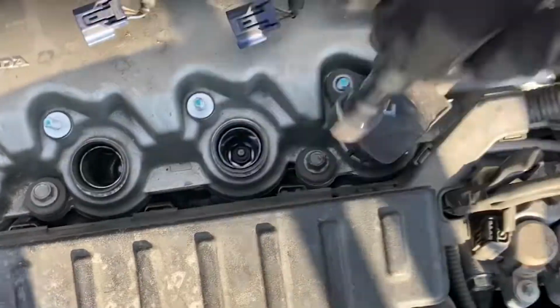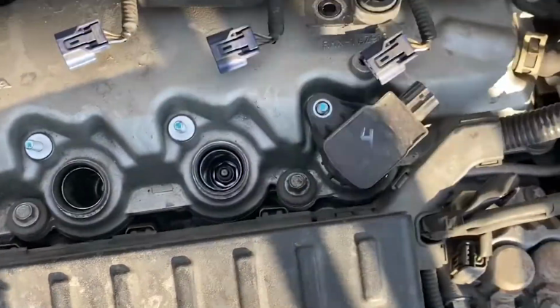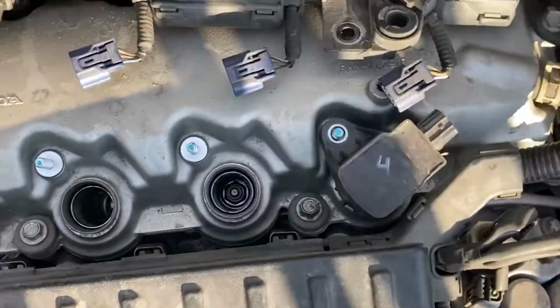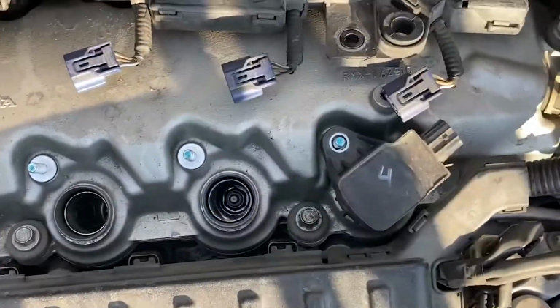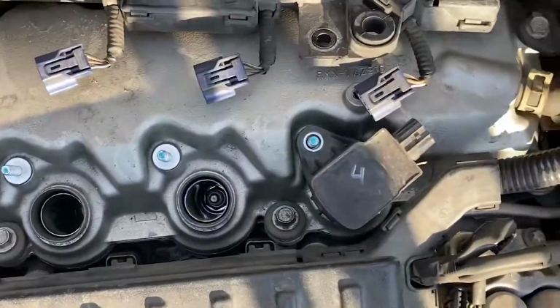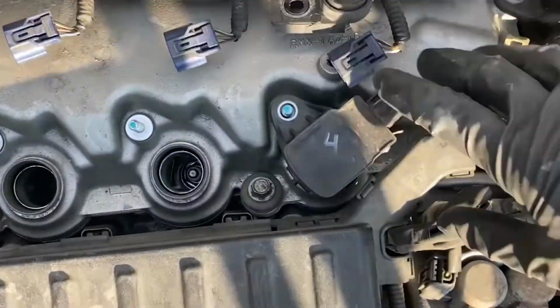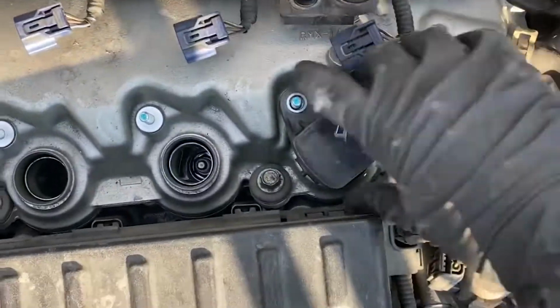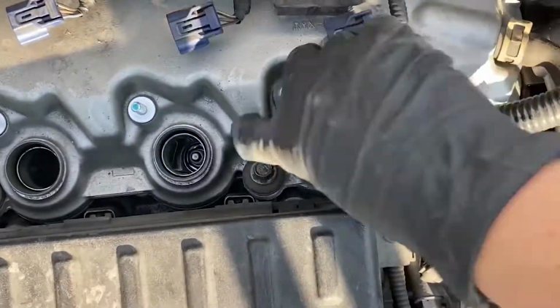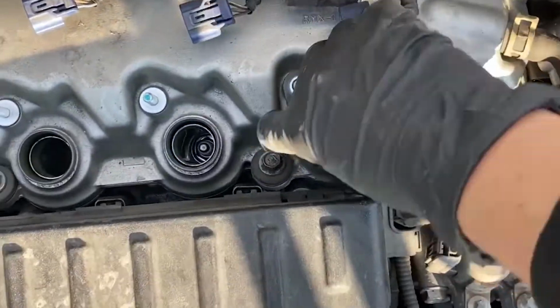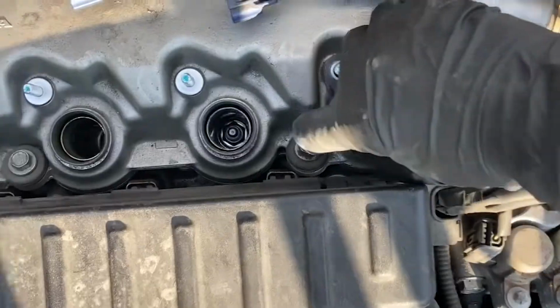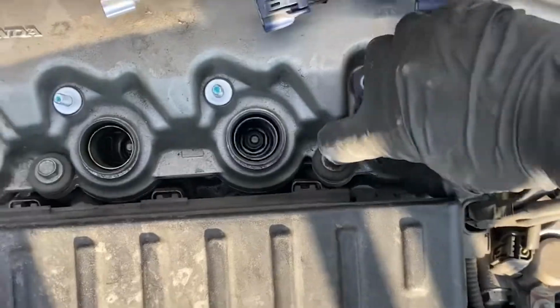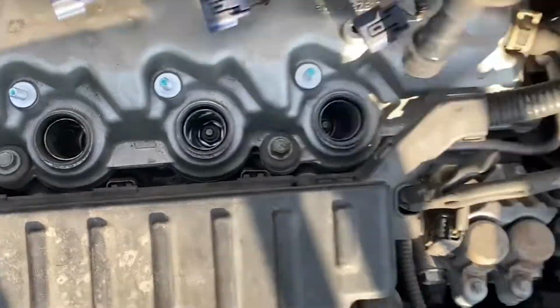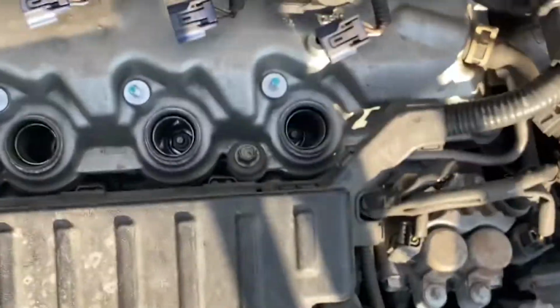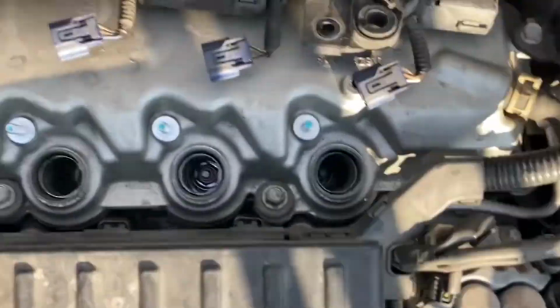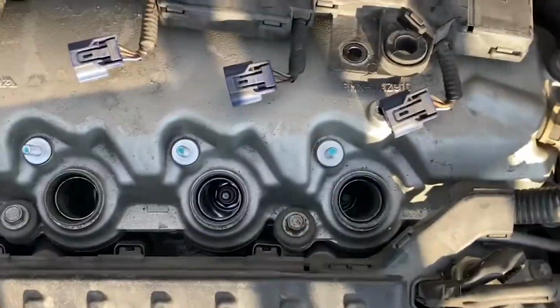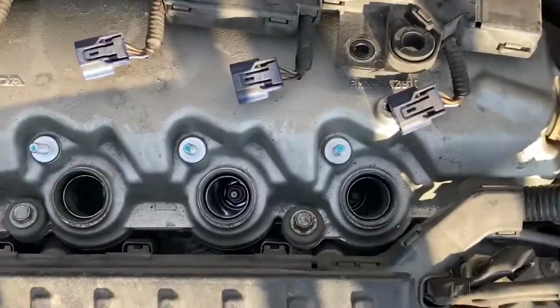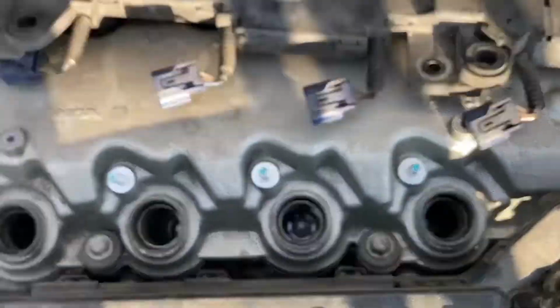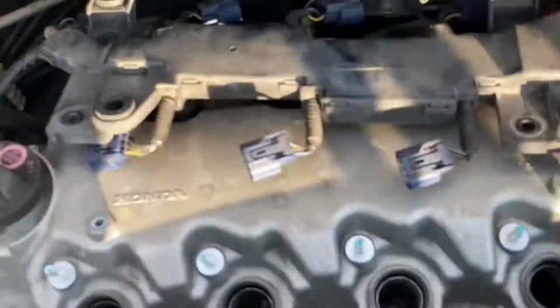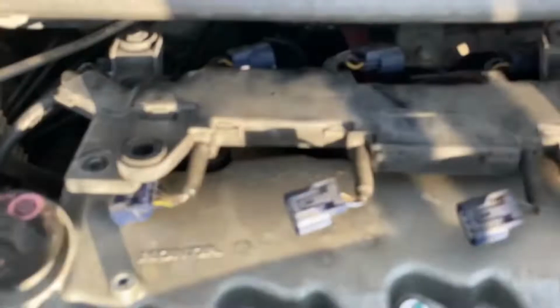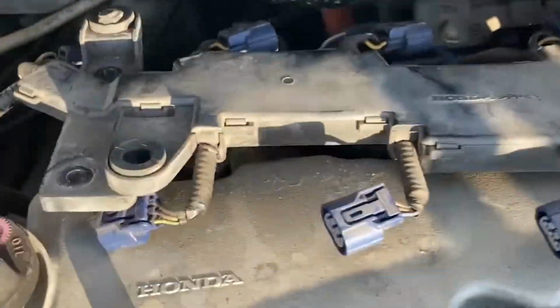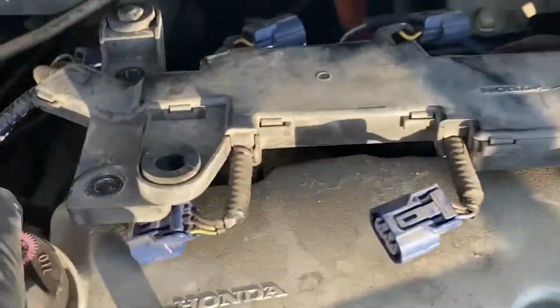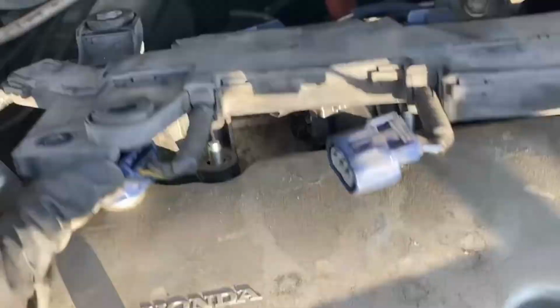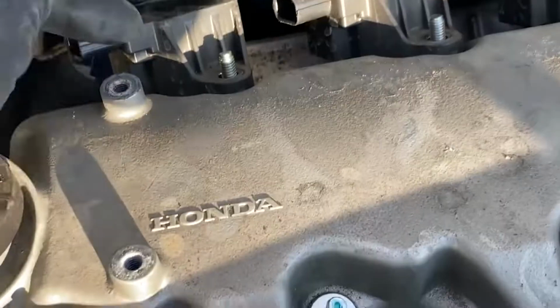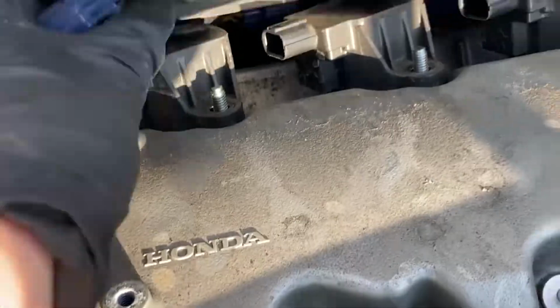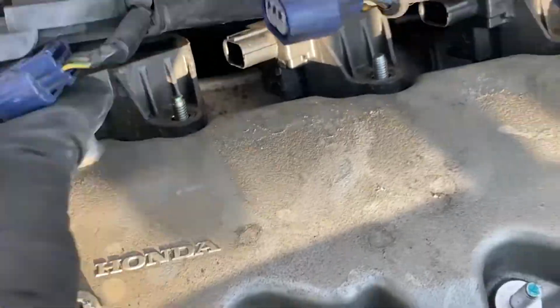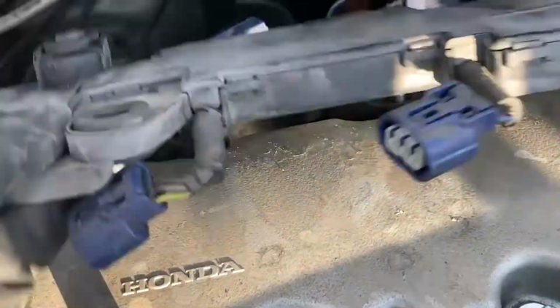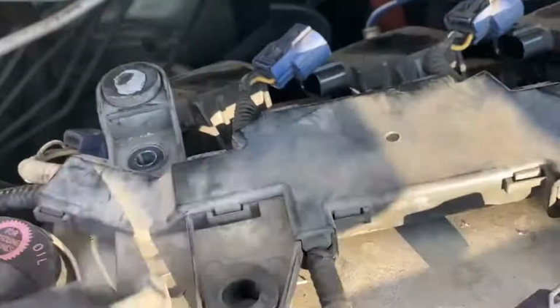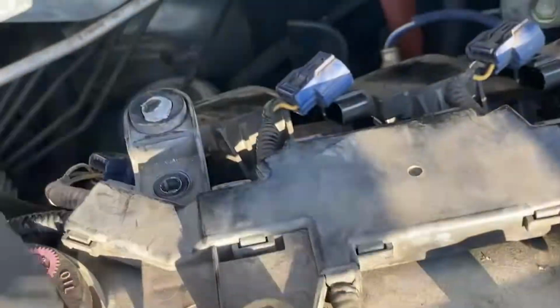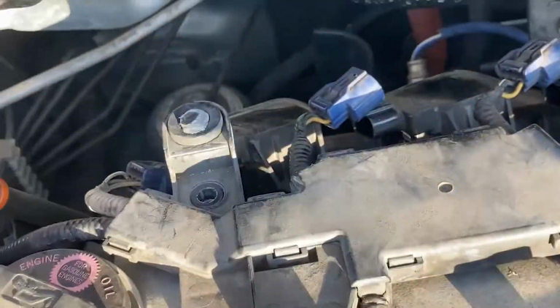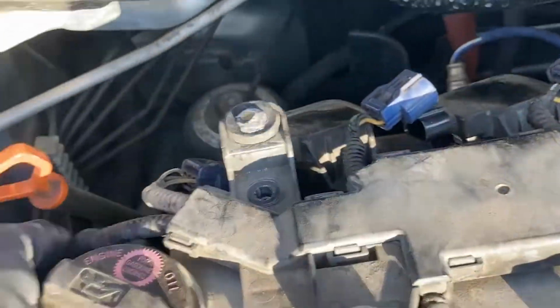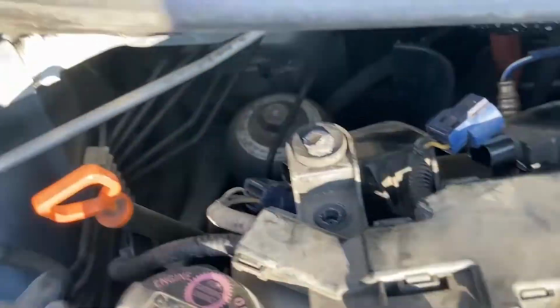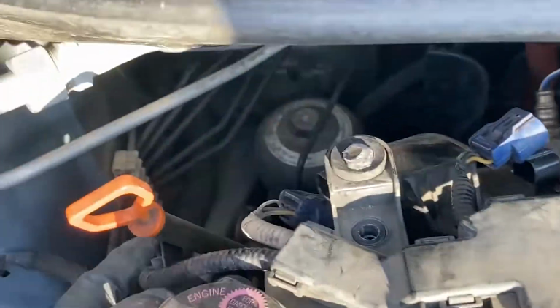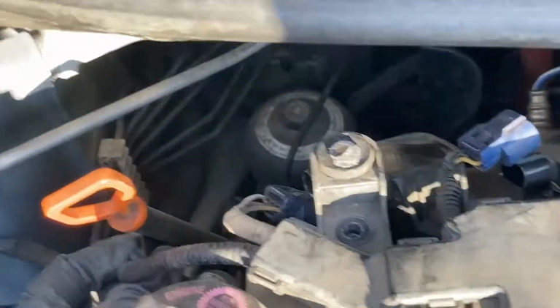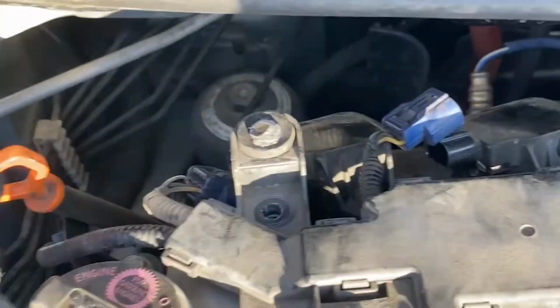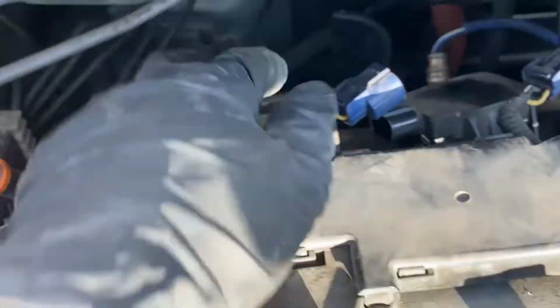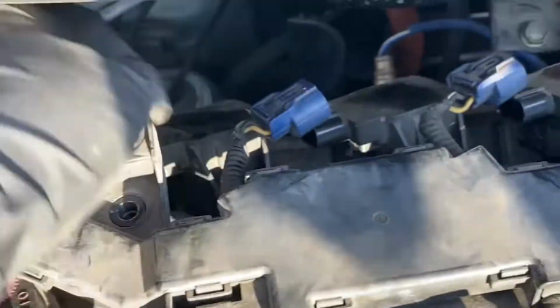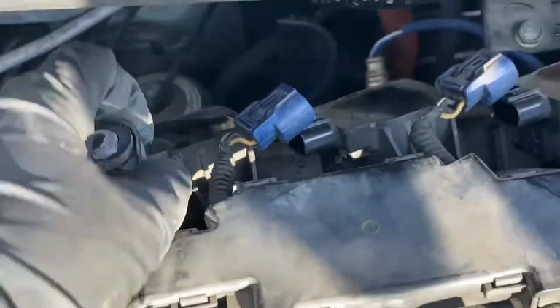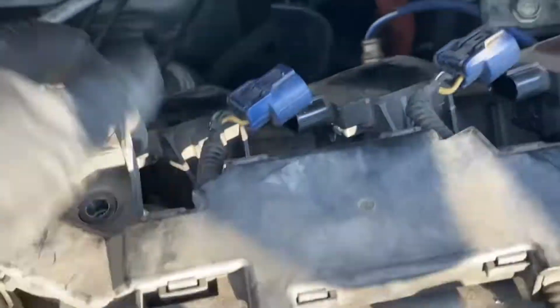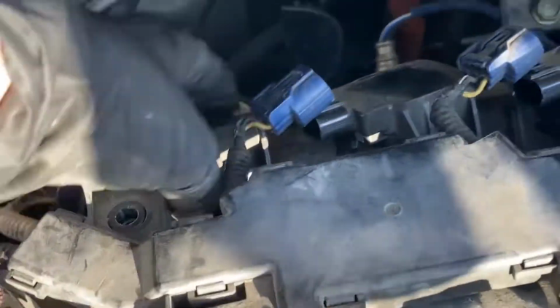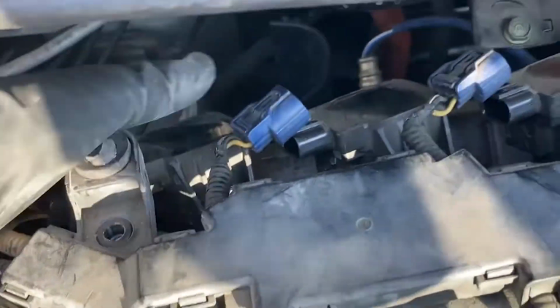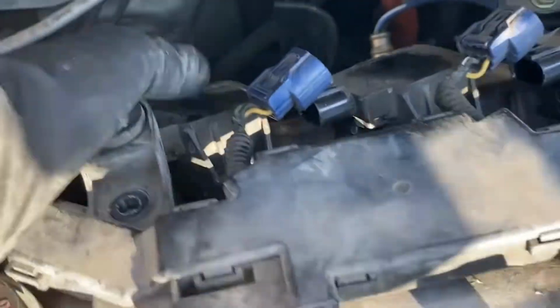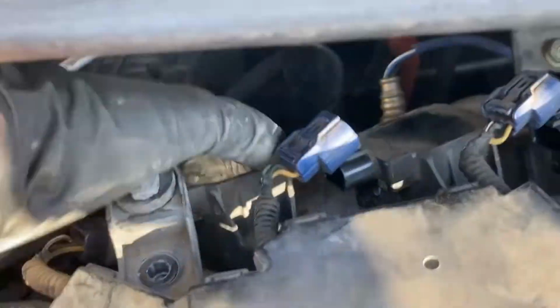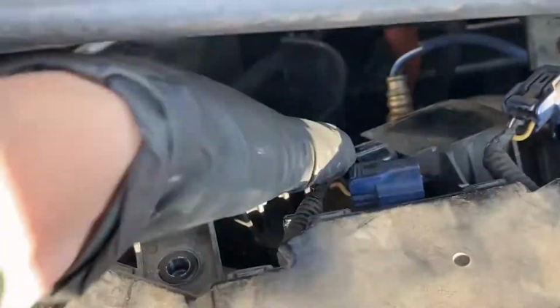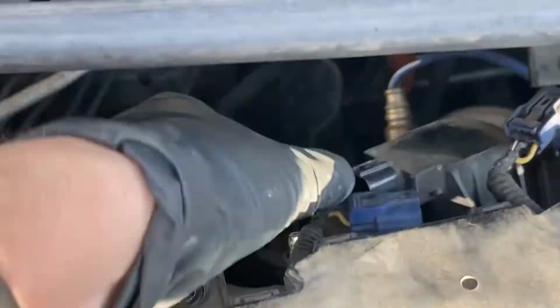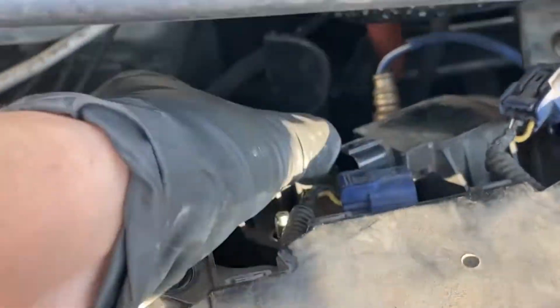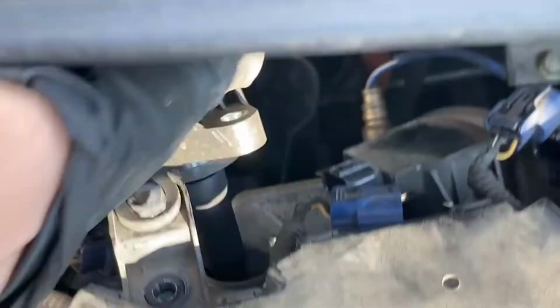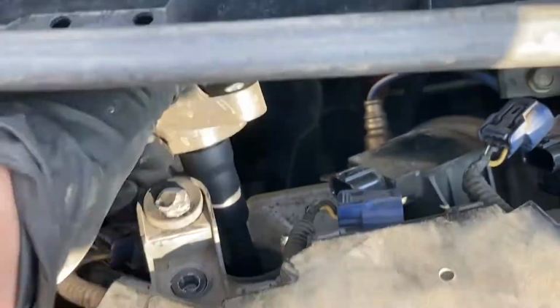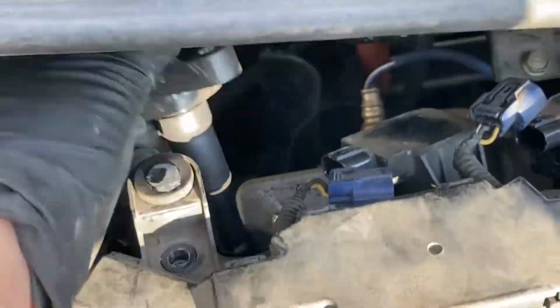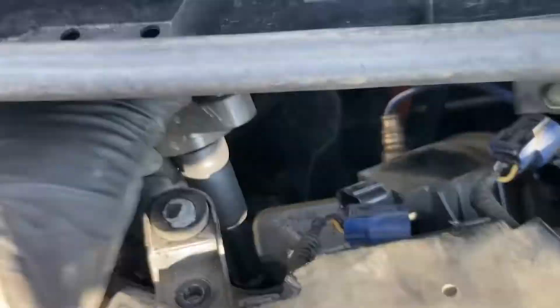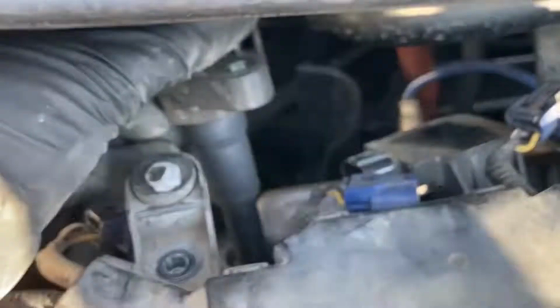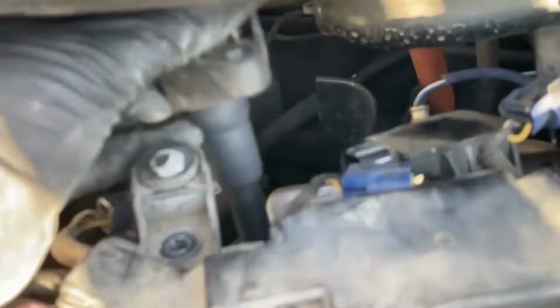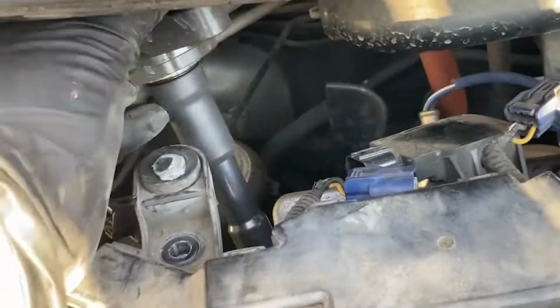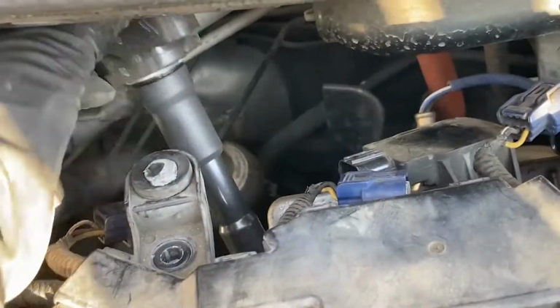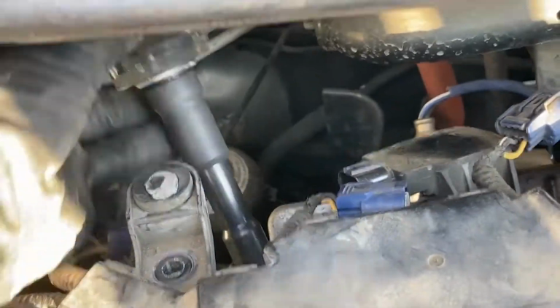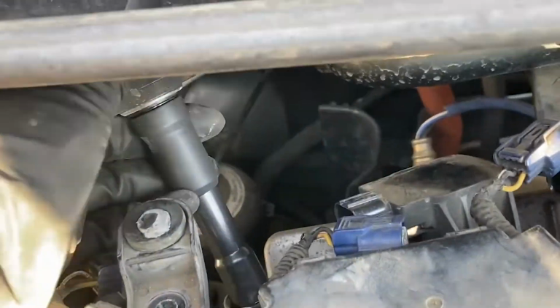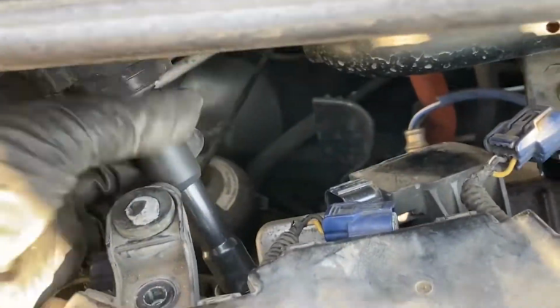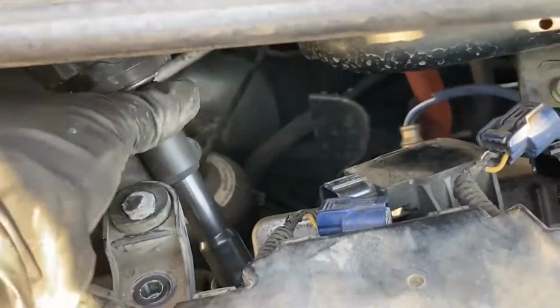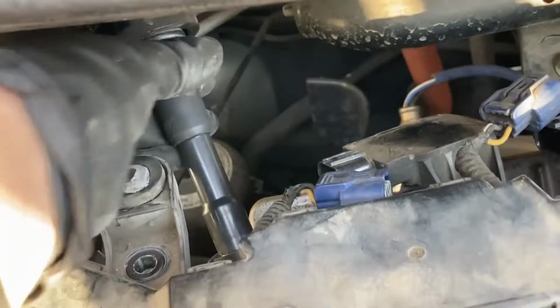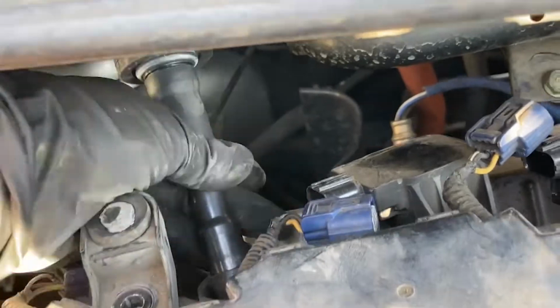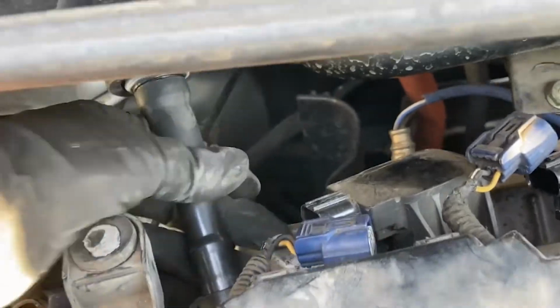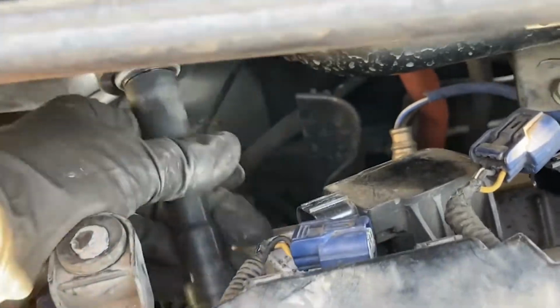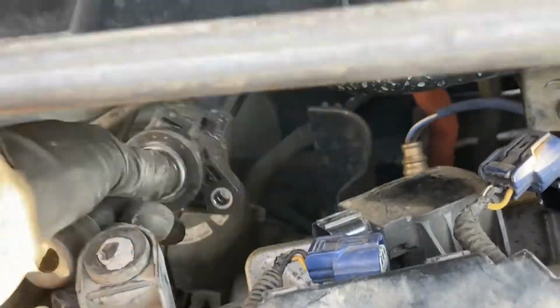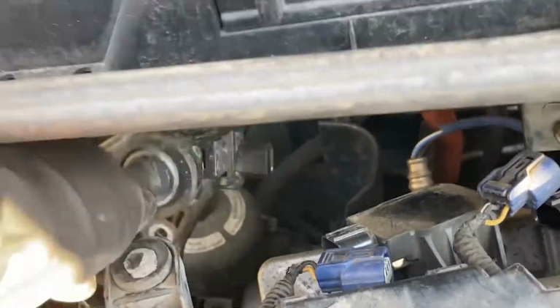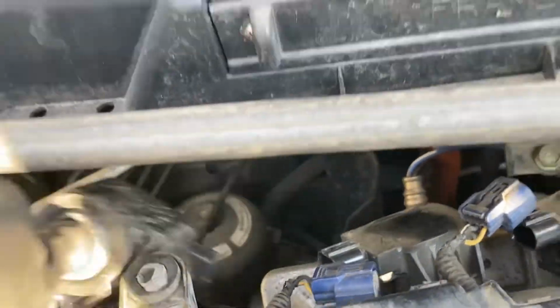You do not need to take the cowl off for this job, just be very careful of all orange wires.